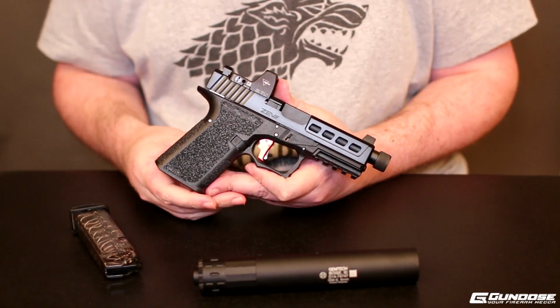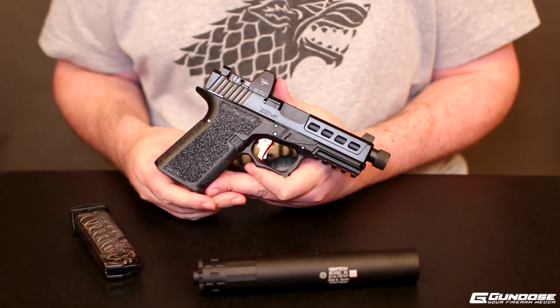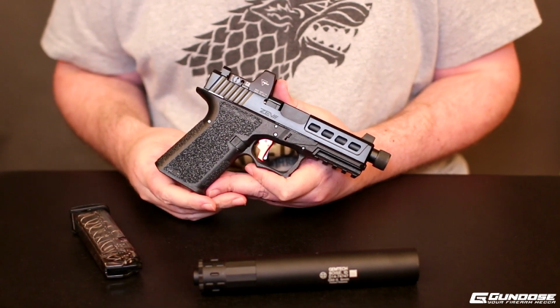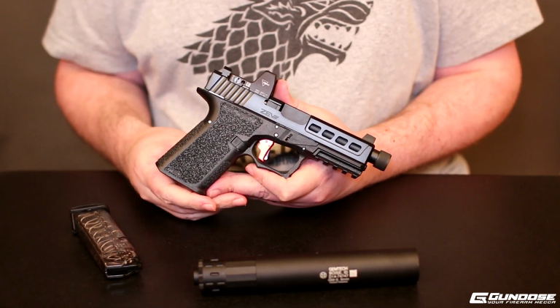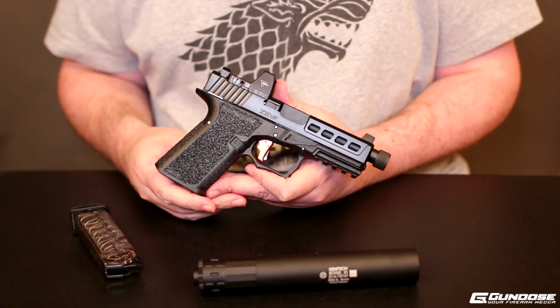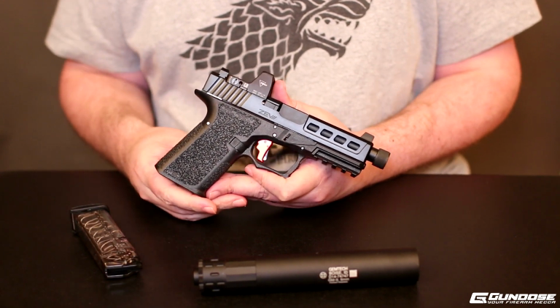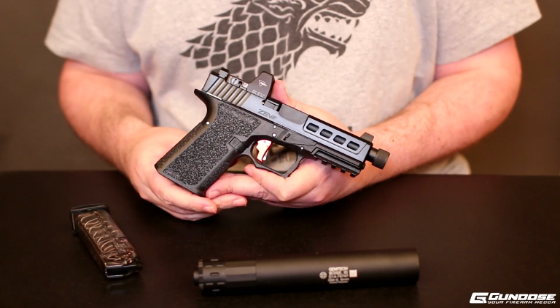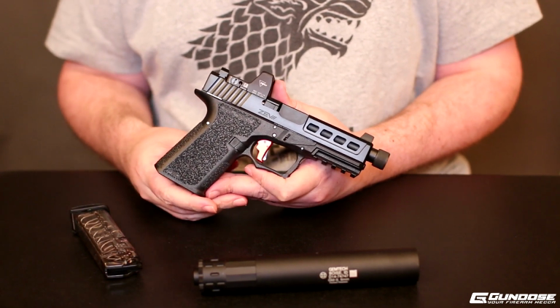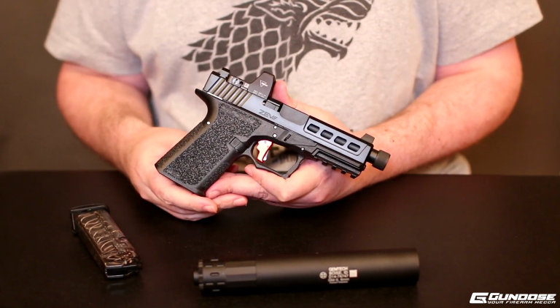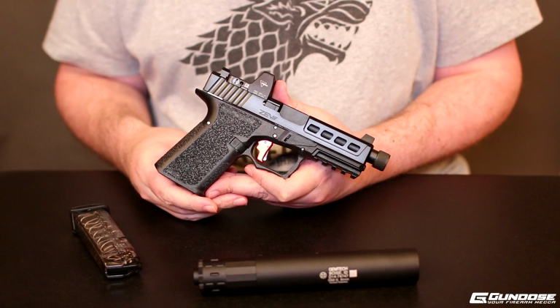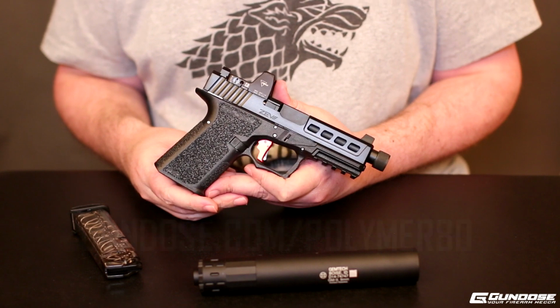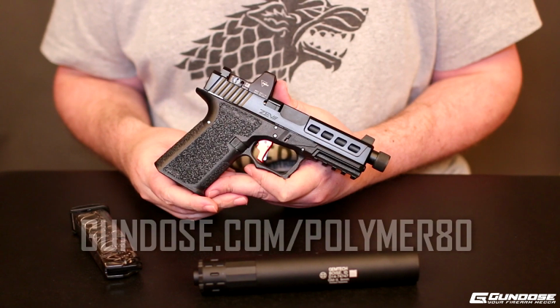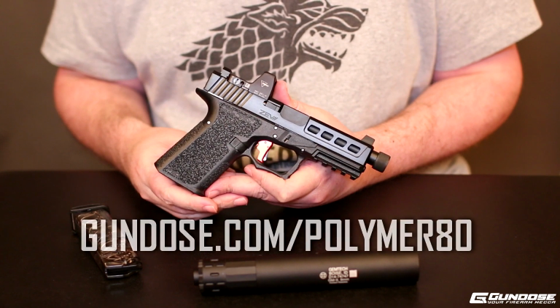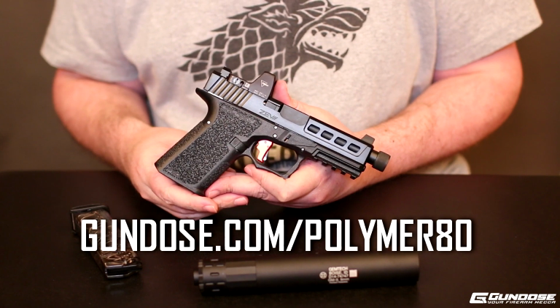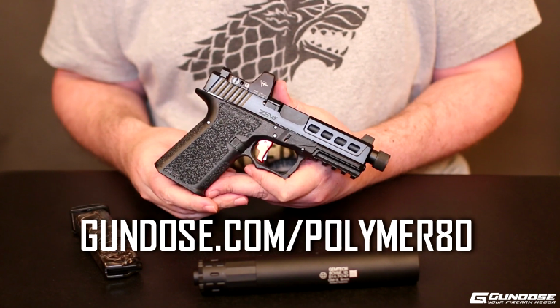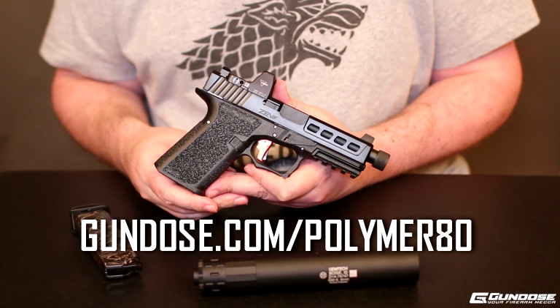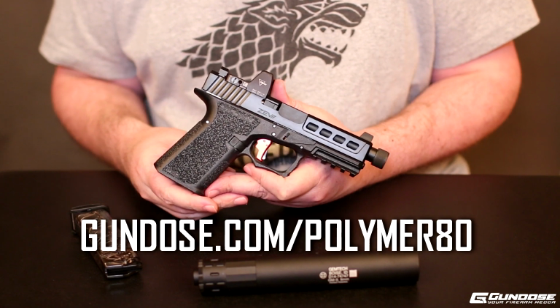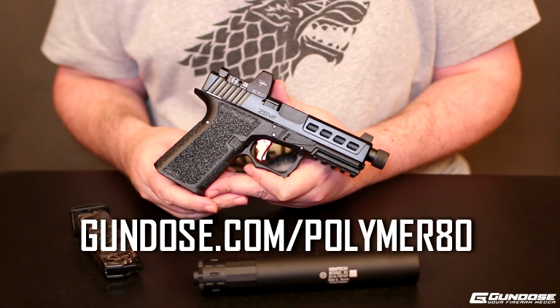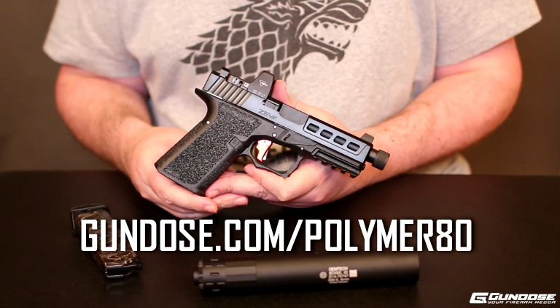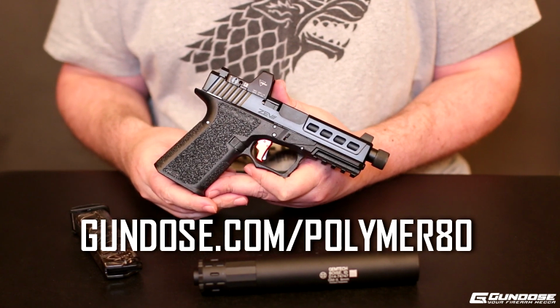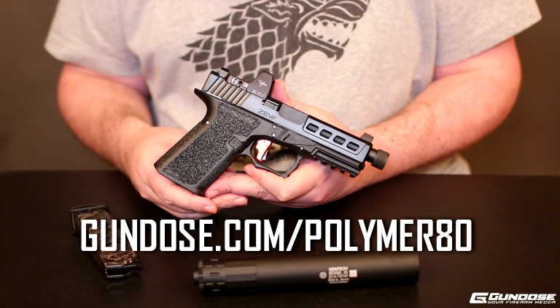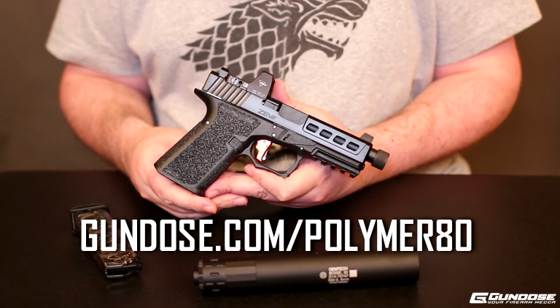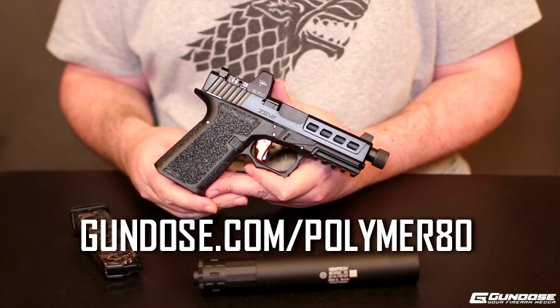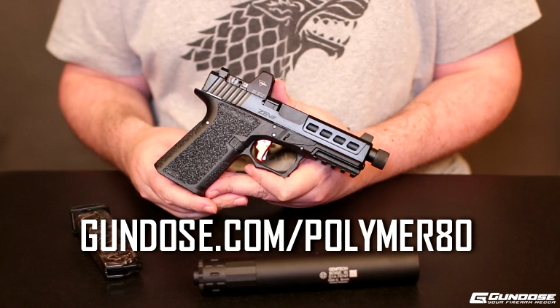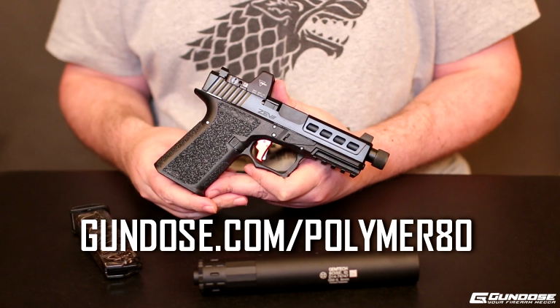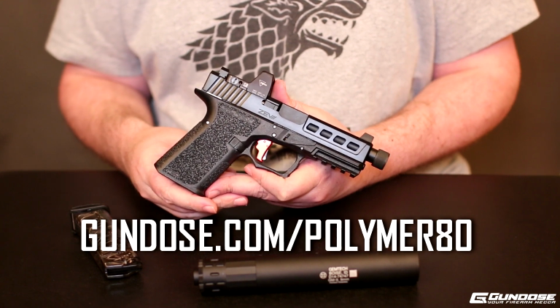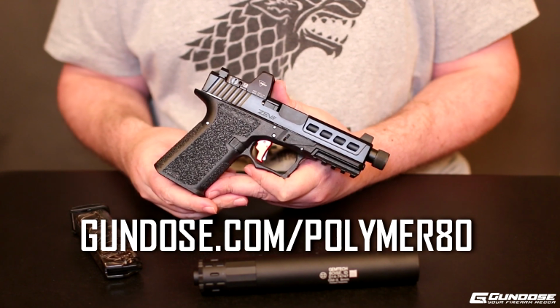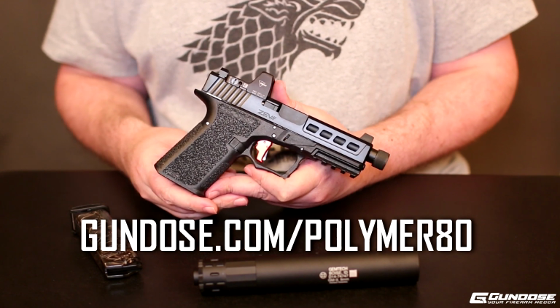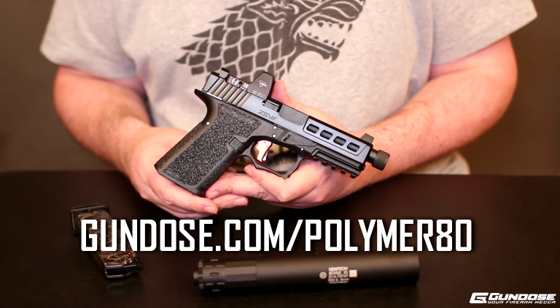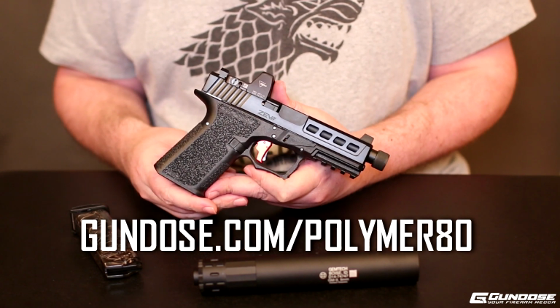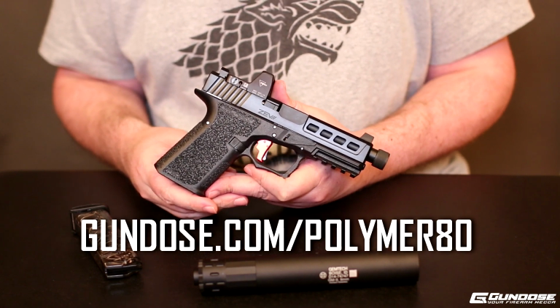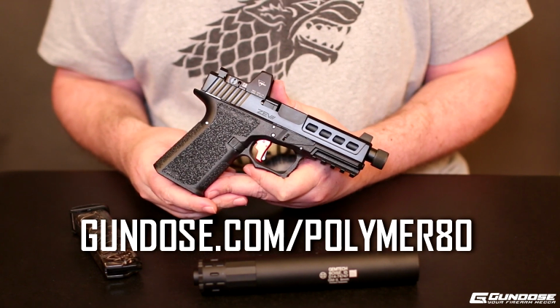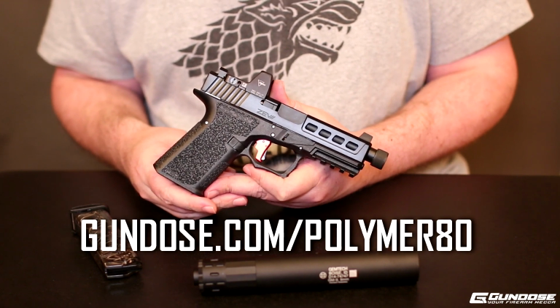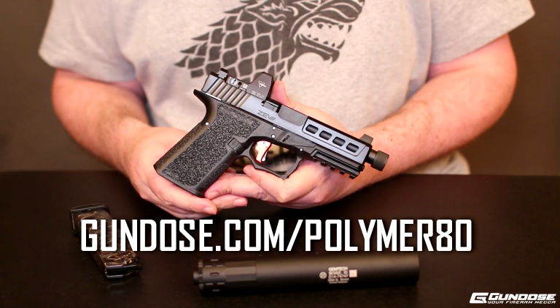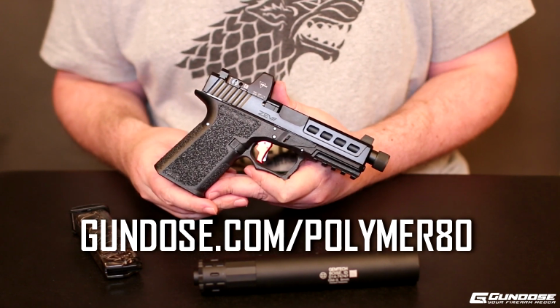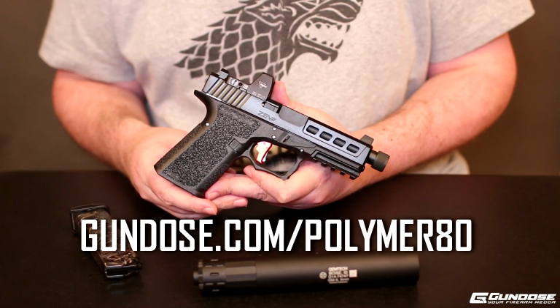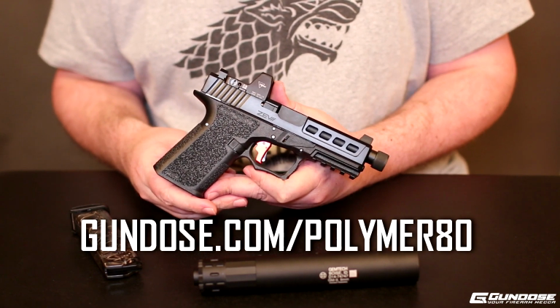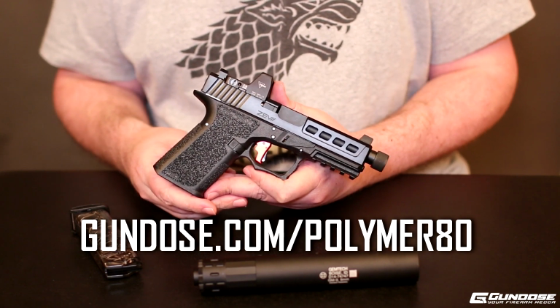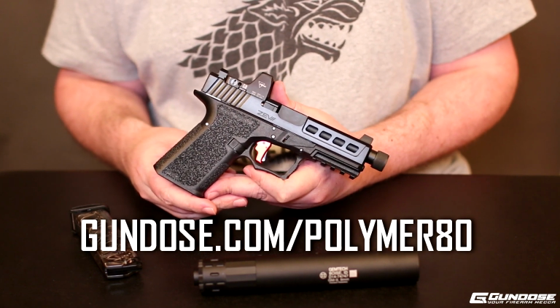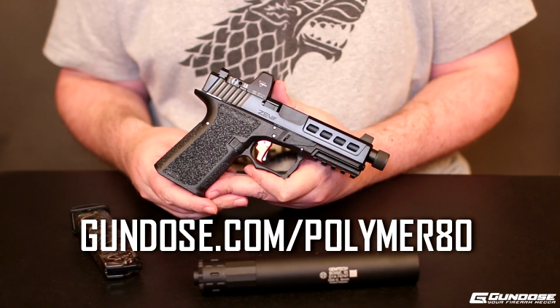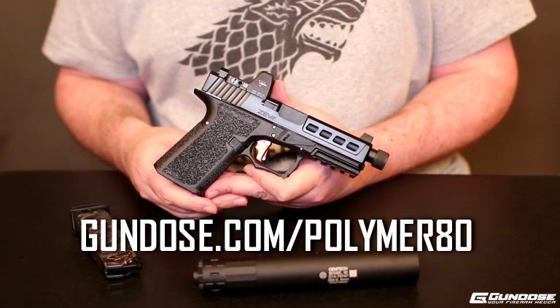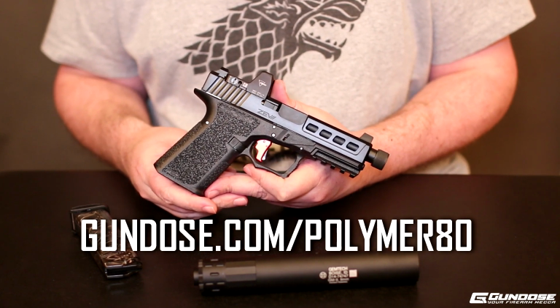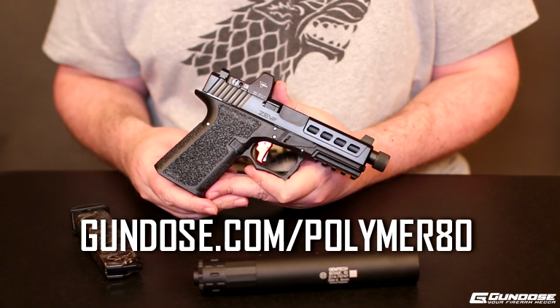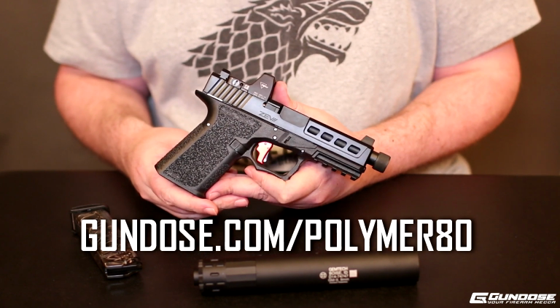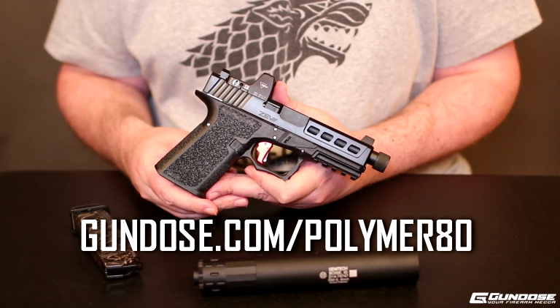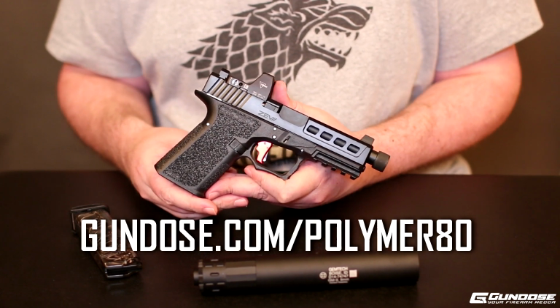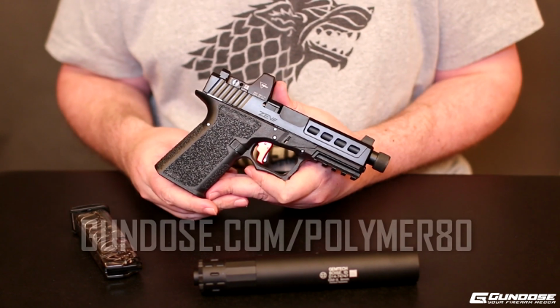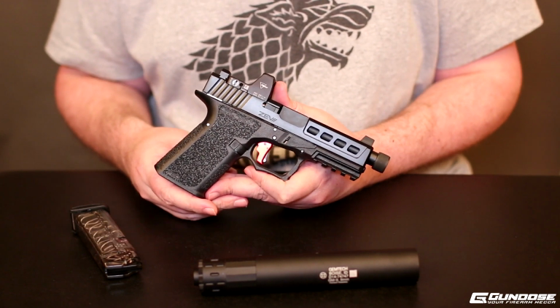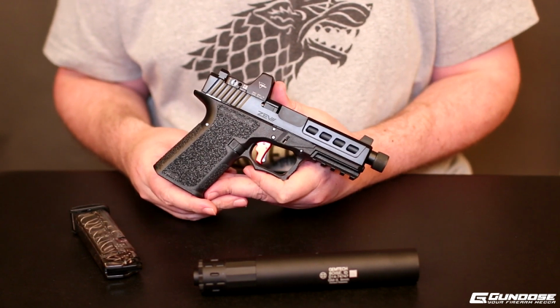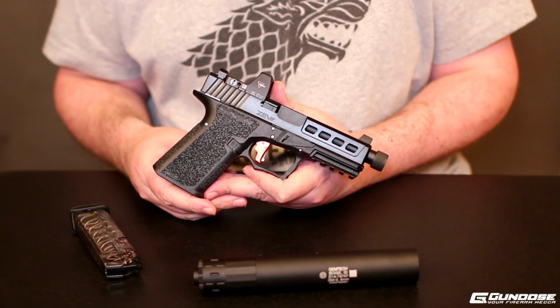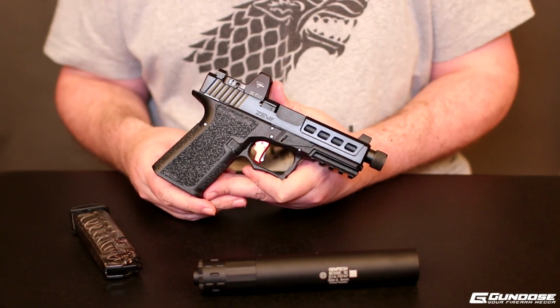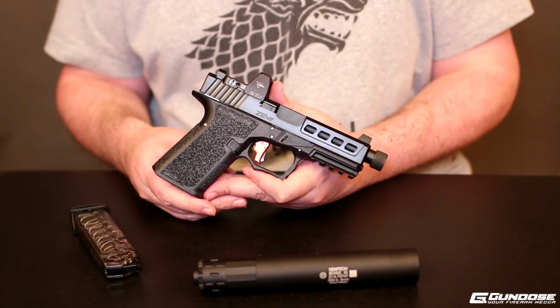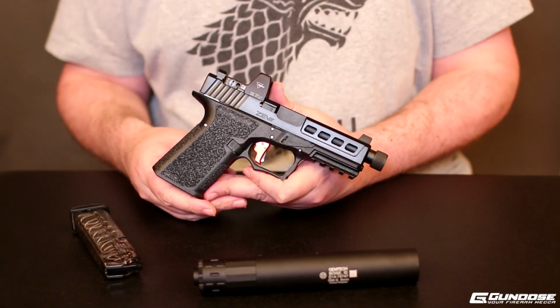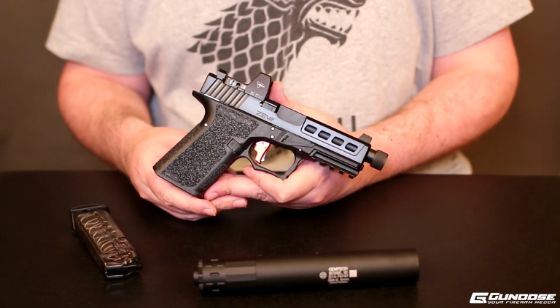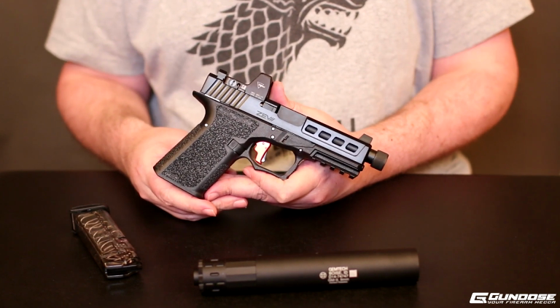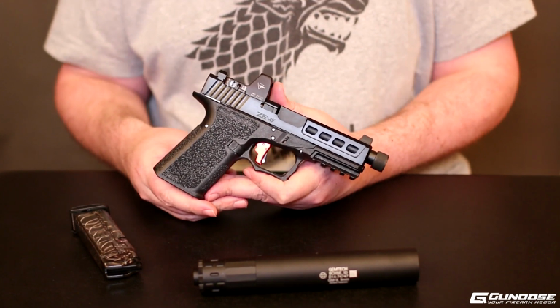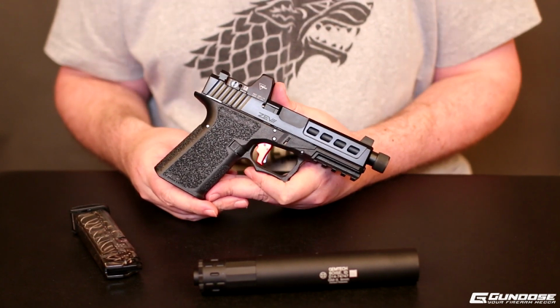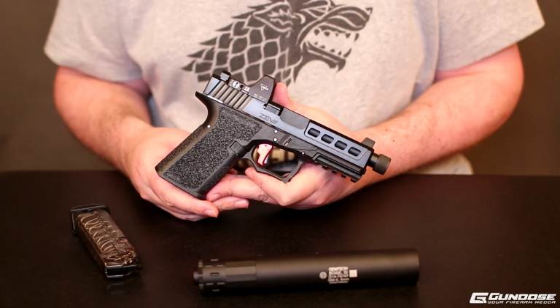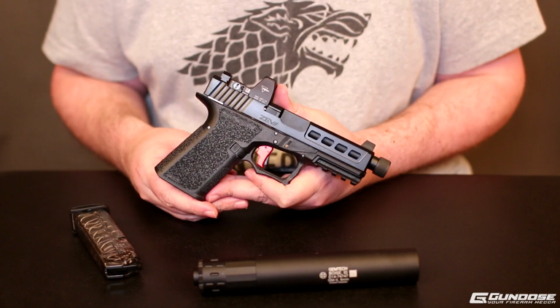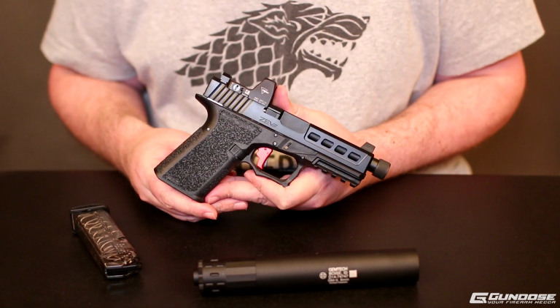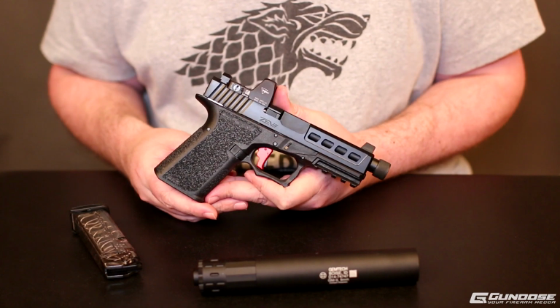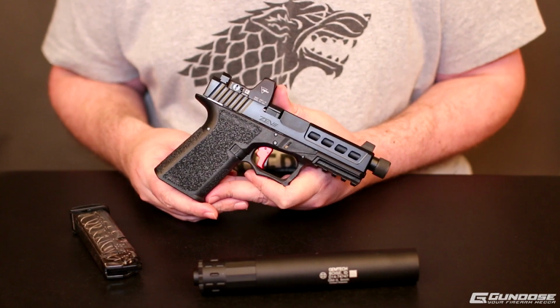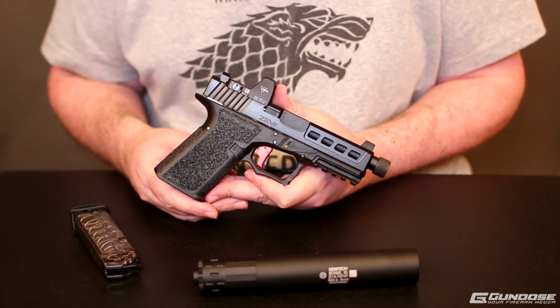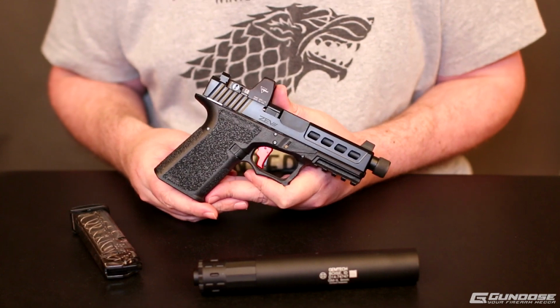If you guys want to know more about the build, jump on gundose.com/Polymer80 and I have the parts listed there so you guys can check them out for yourself.